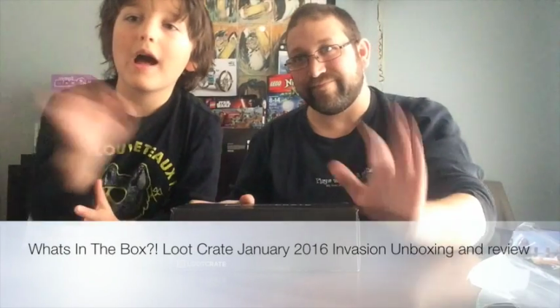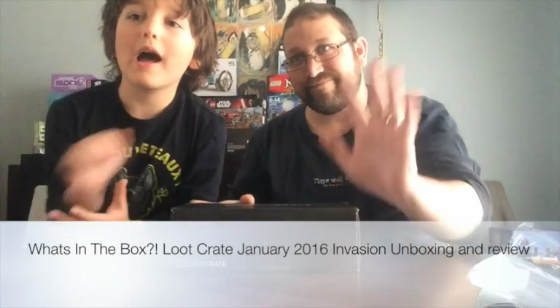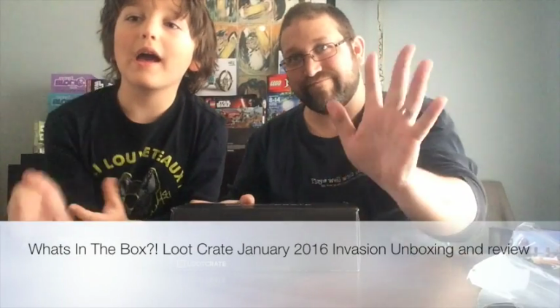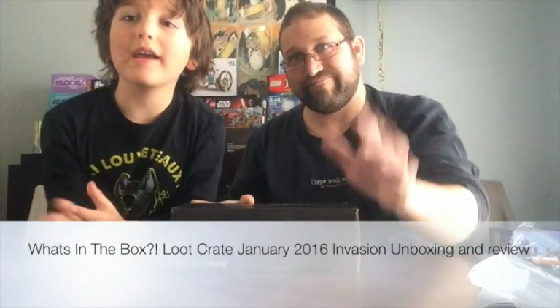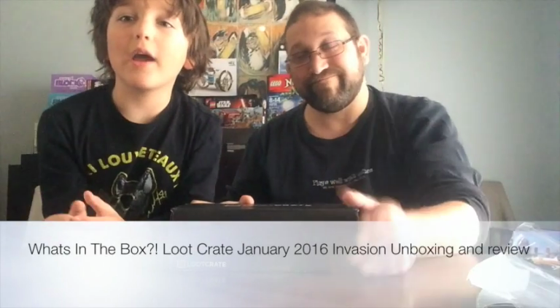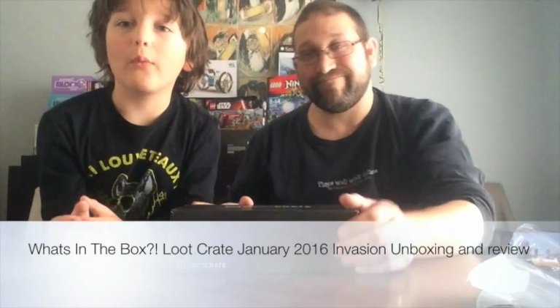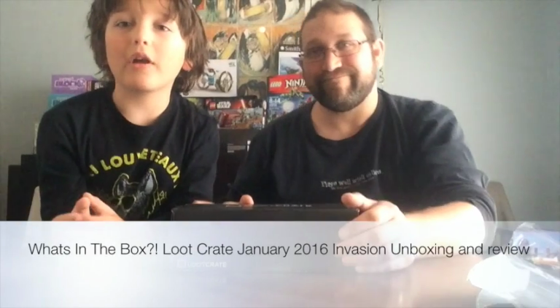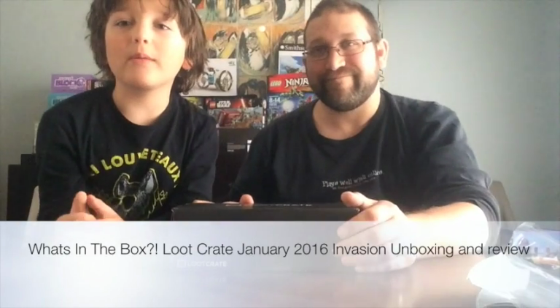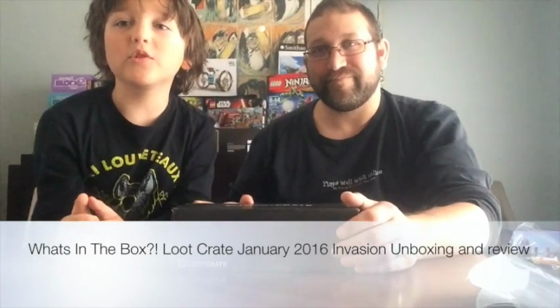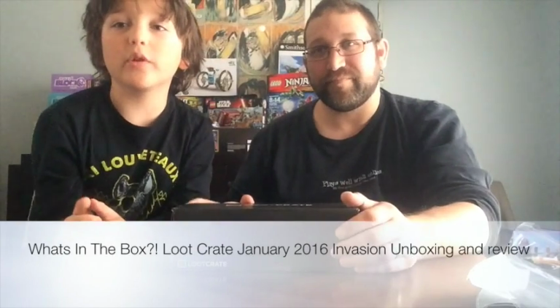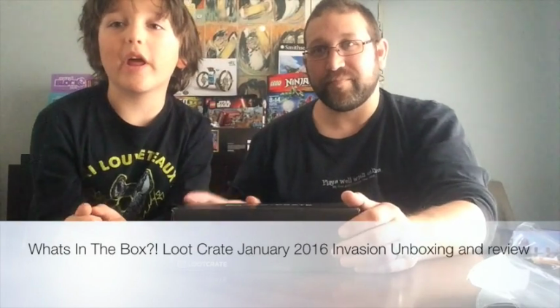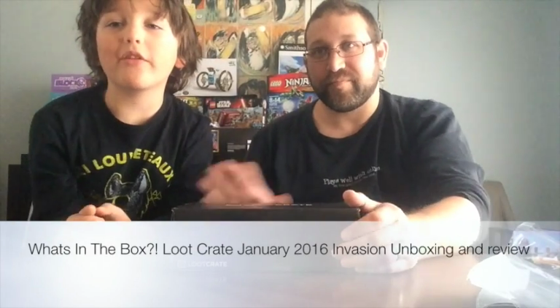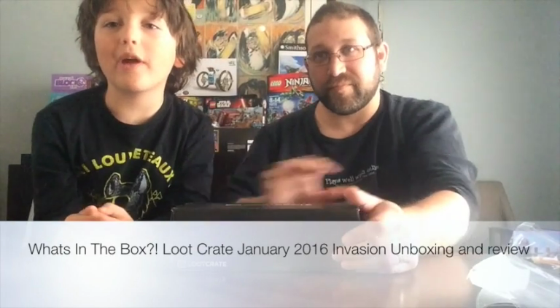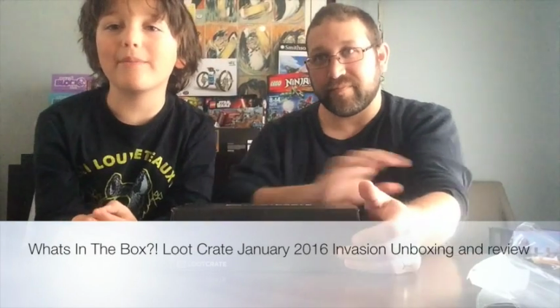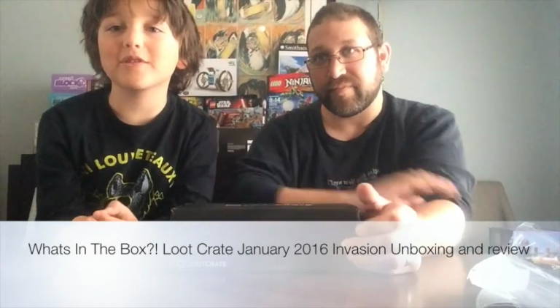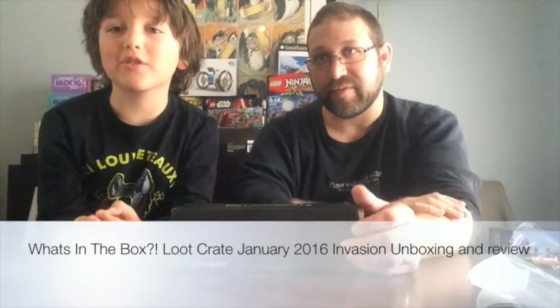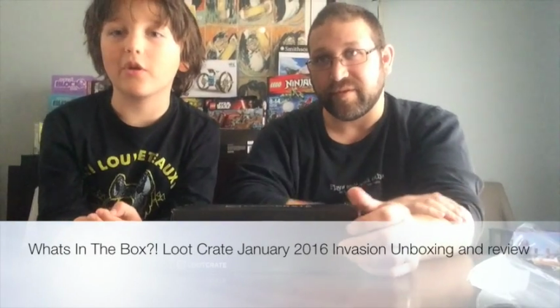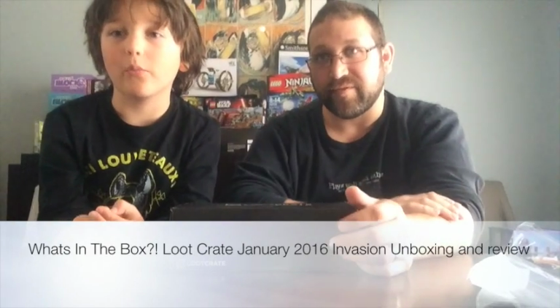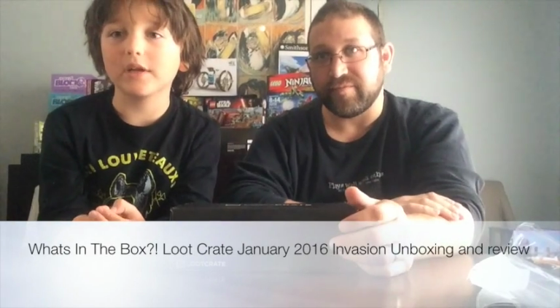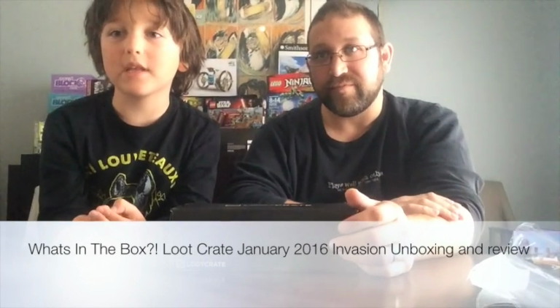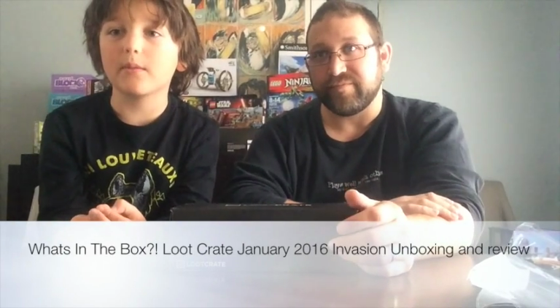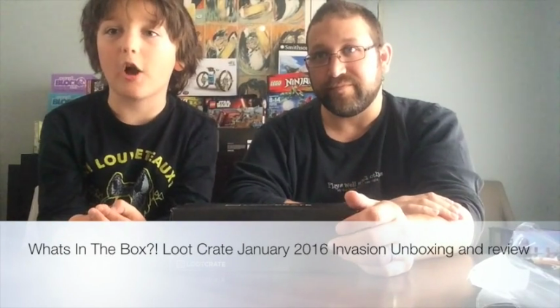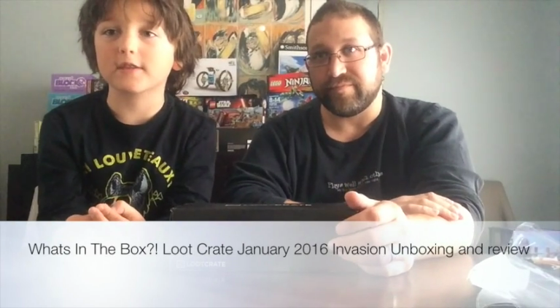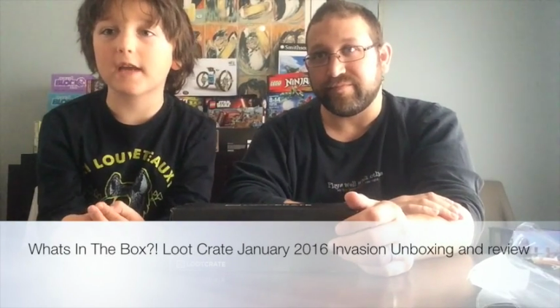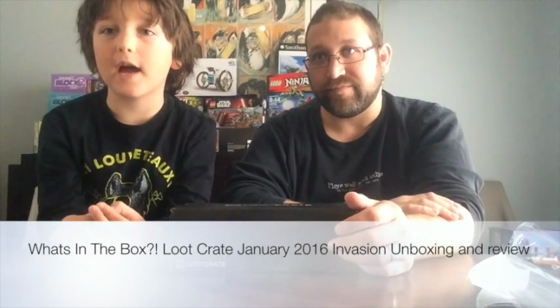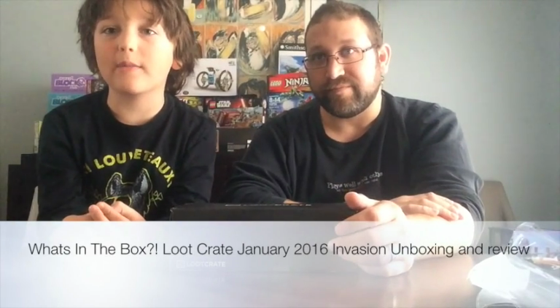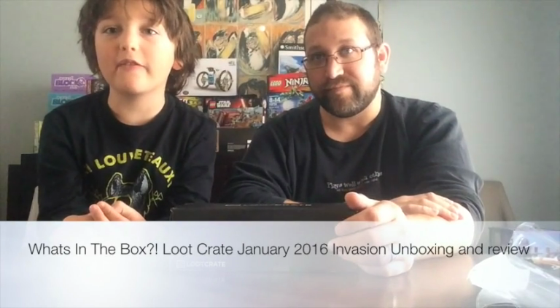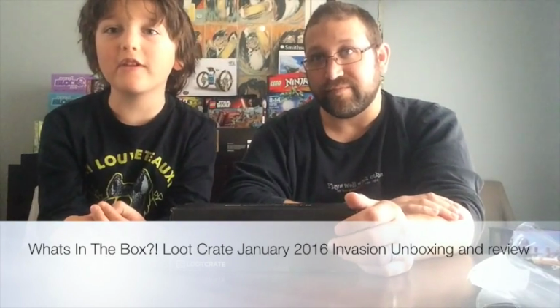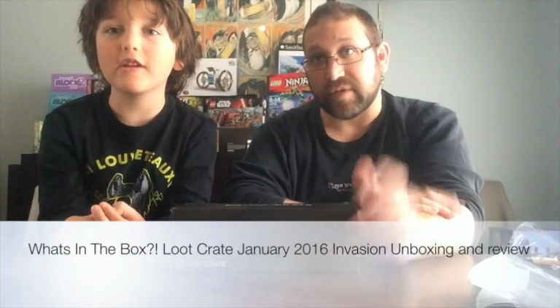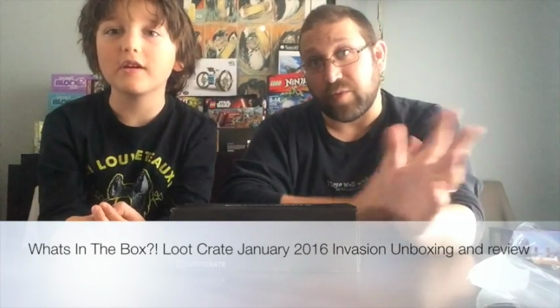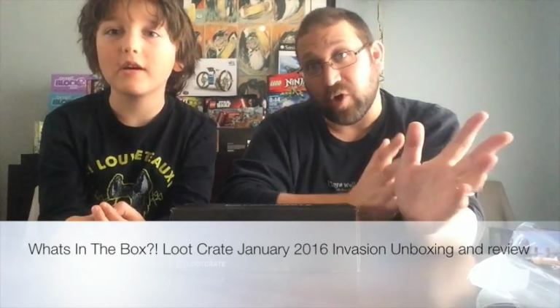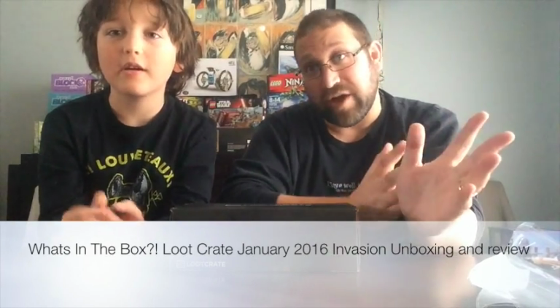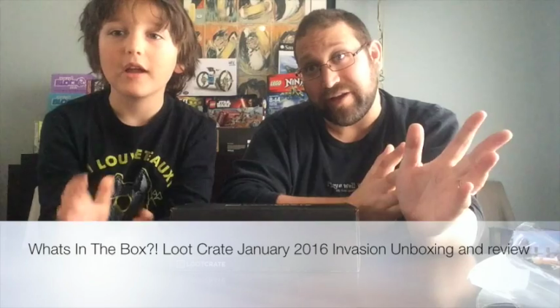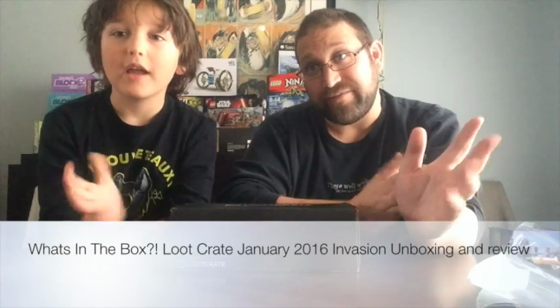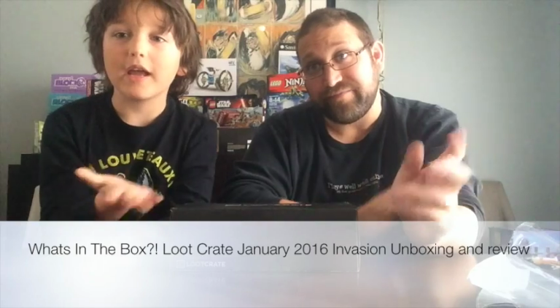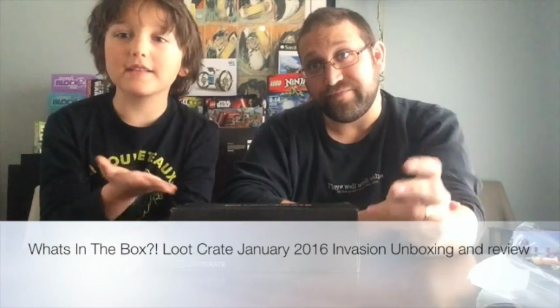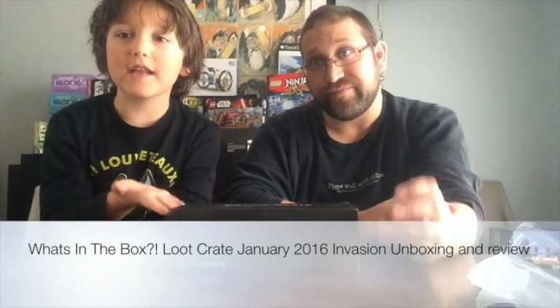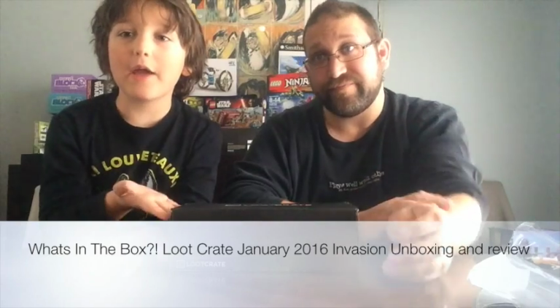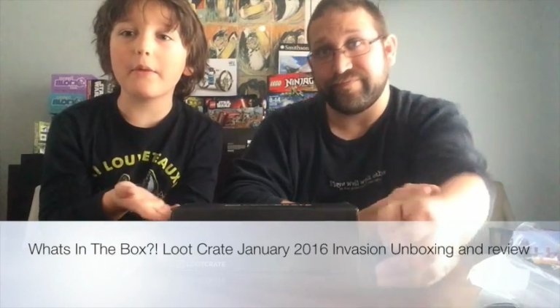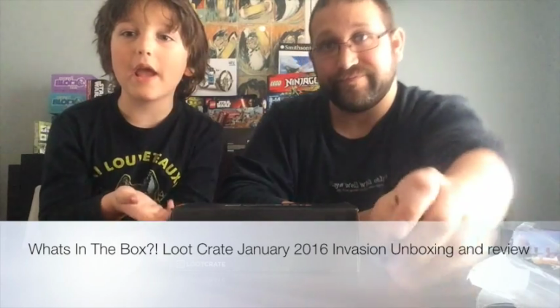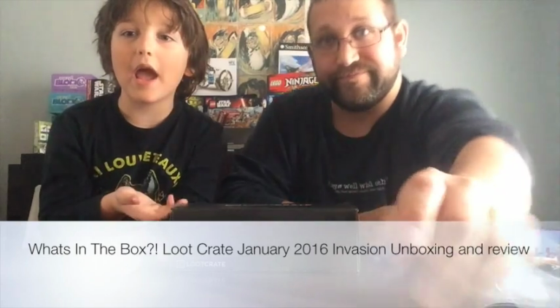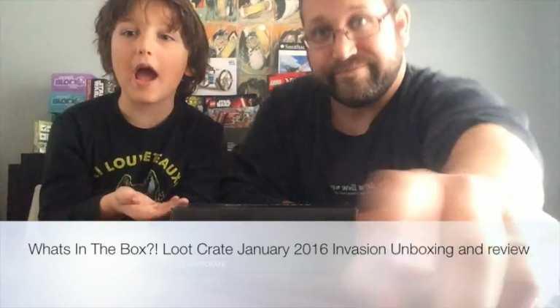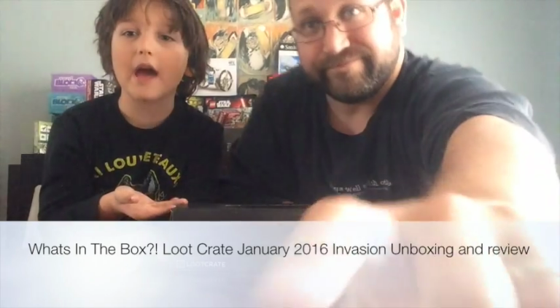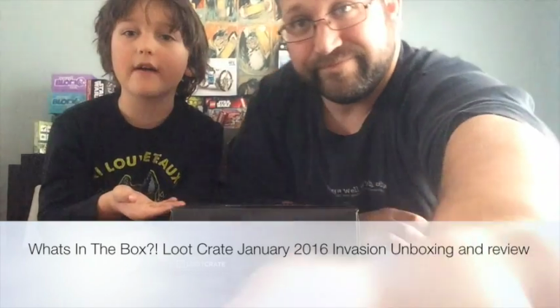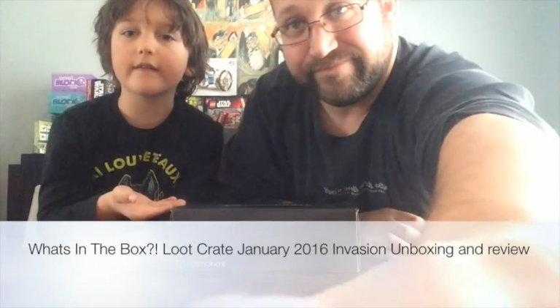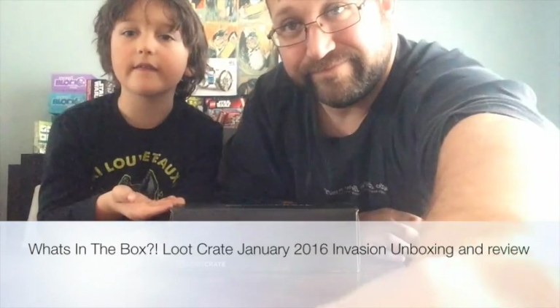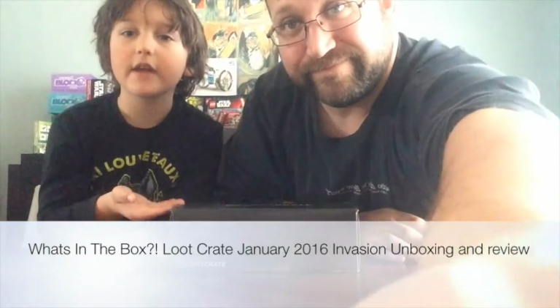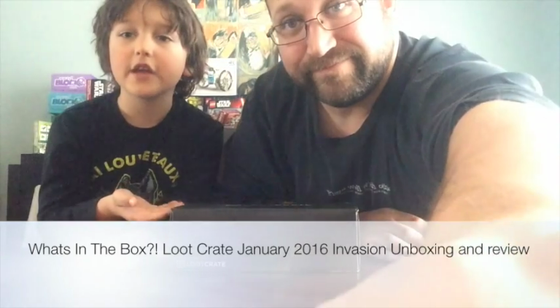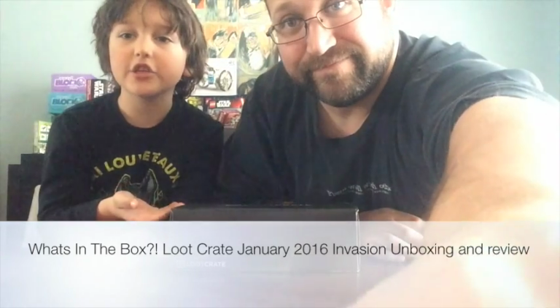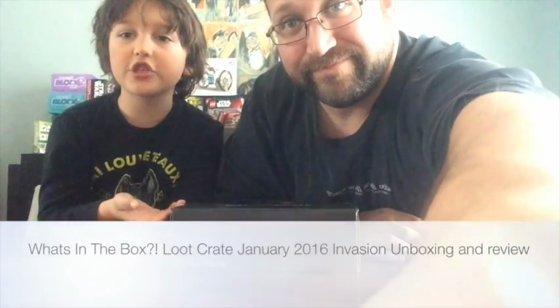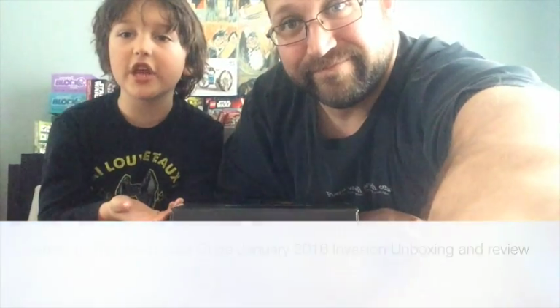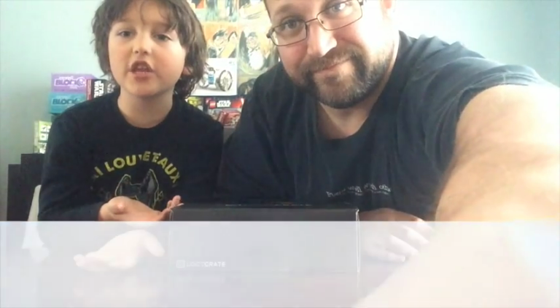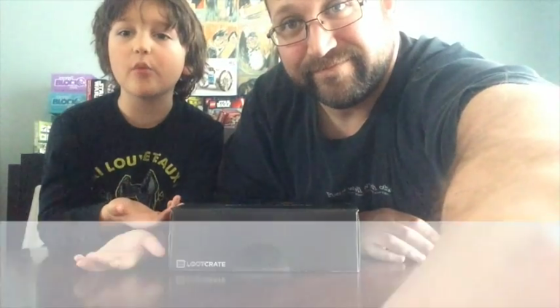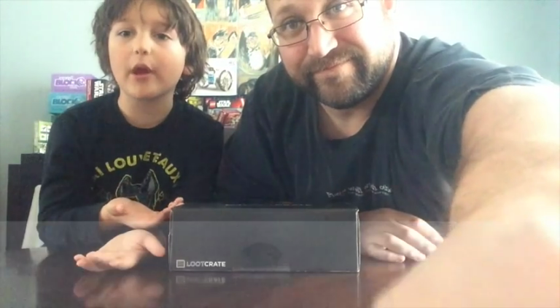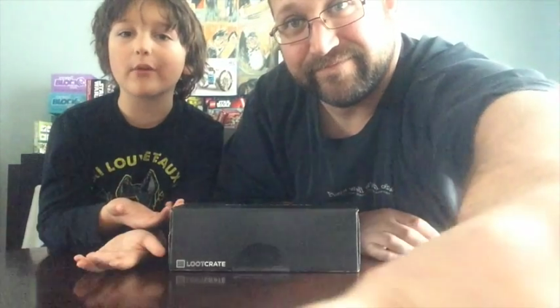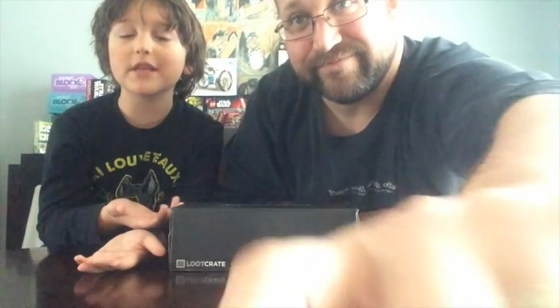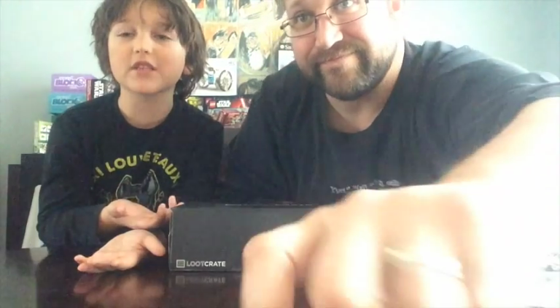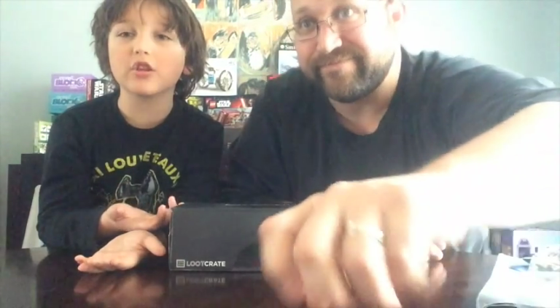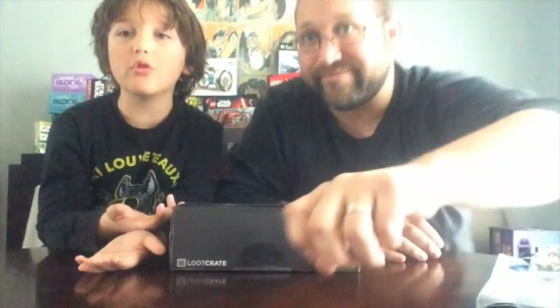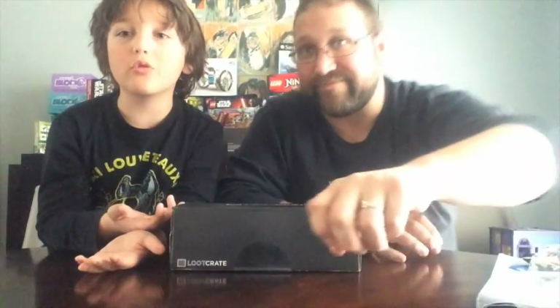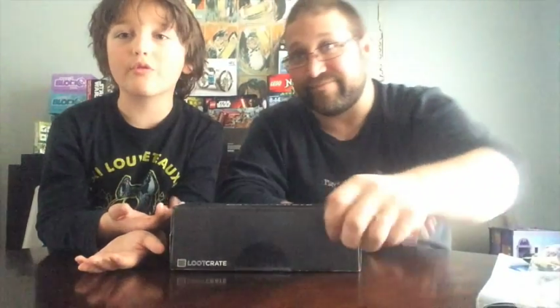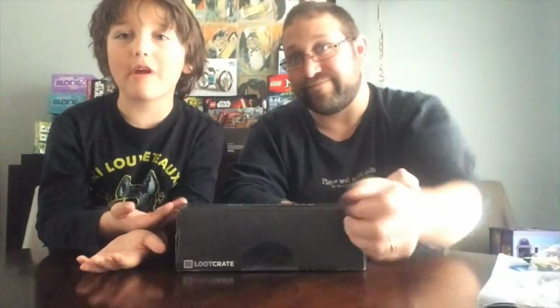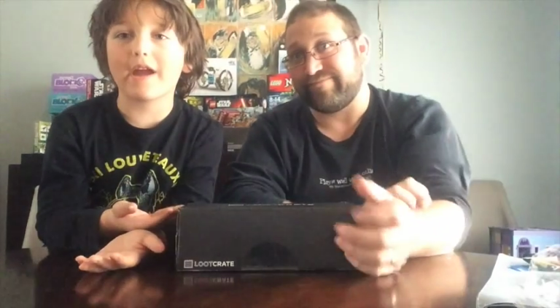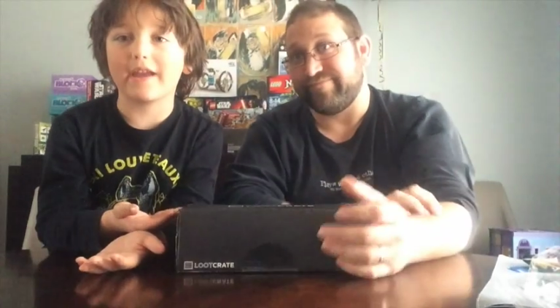Hi, and welcome to another episode of What's in the Box. I'm Evan. I'm Ryan. And today we have January's Loot Crate.